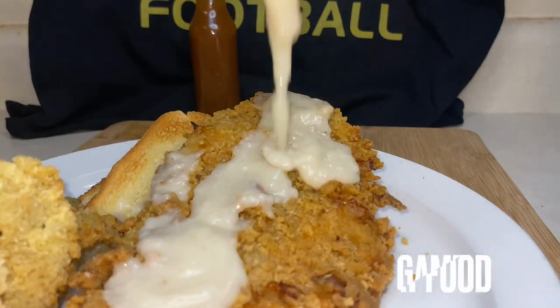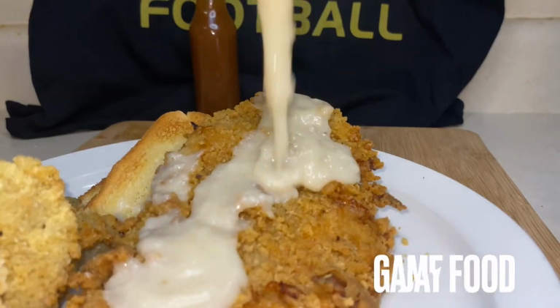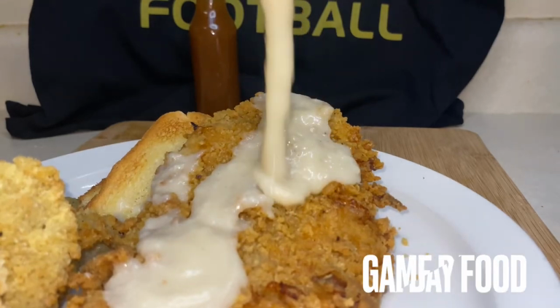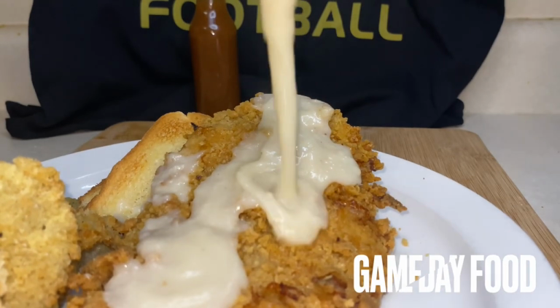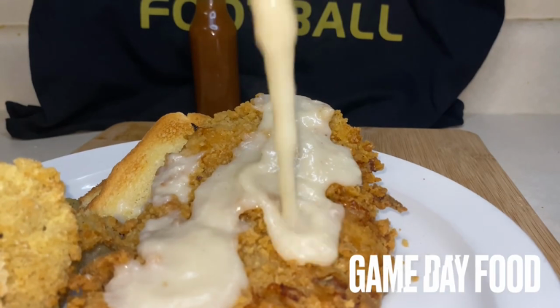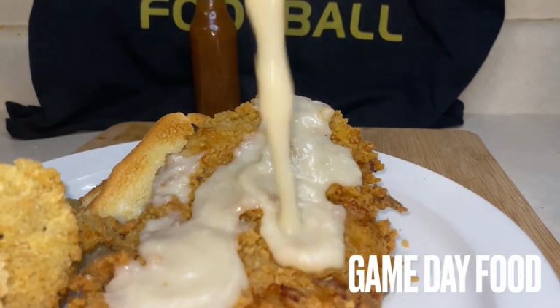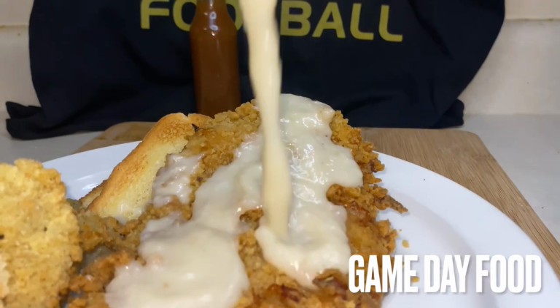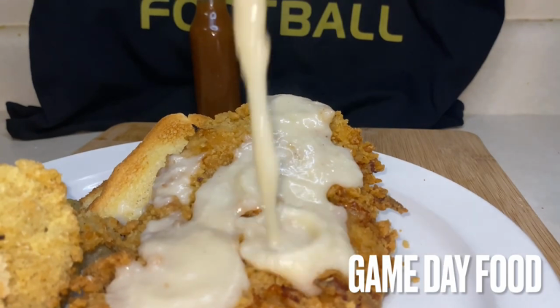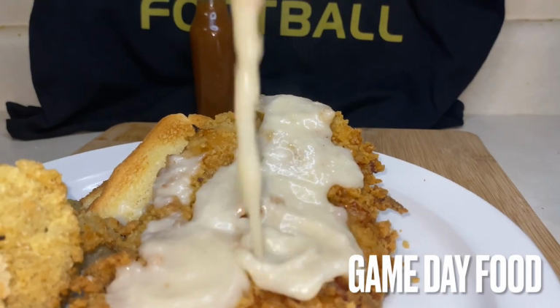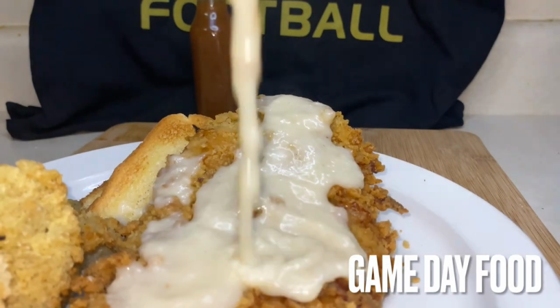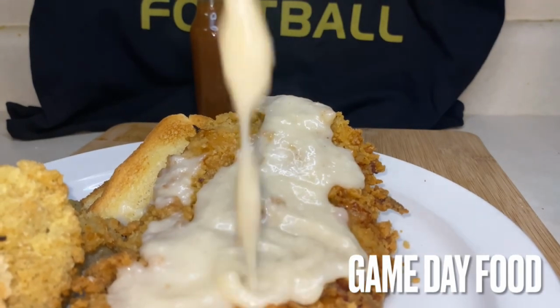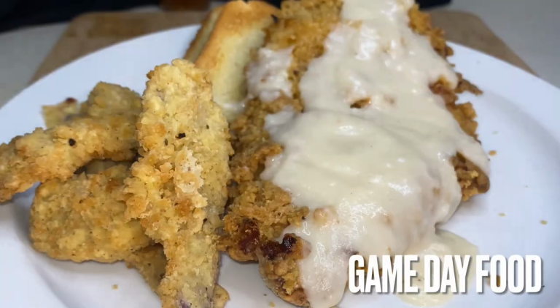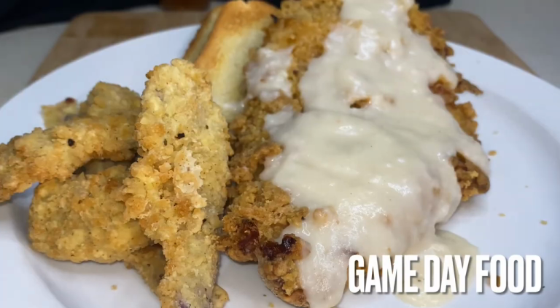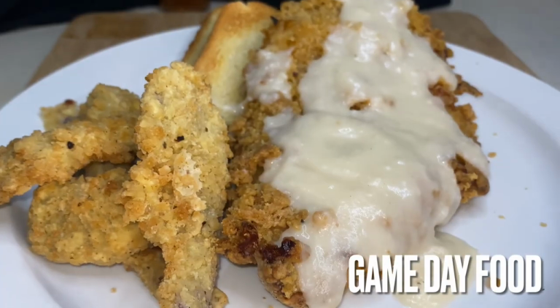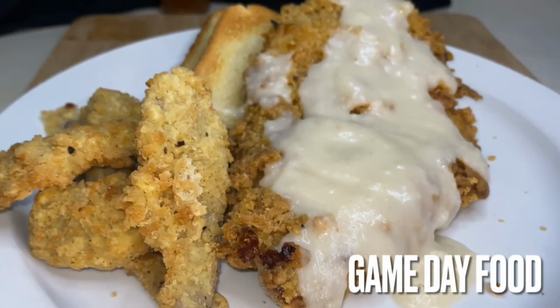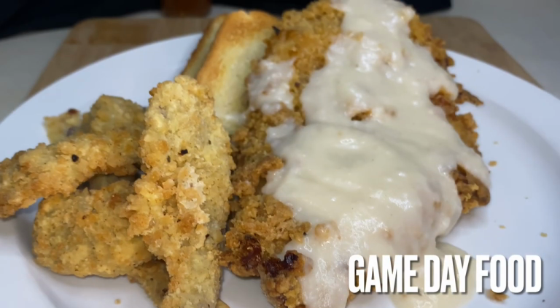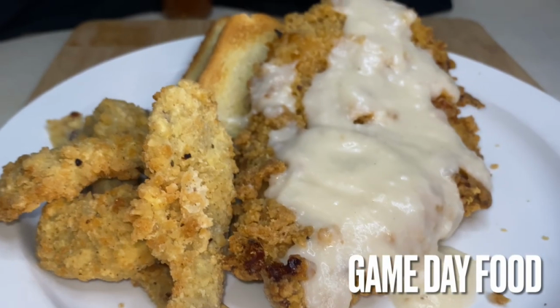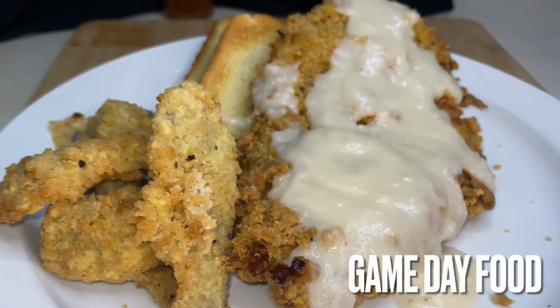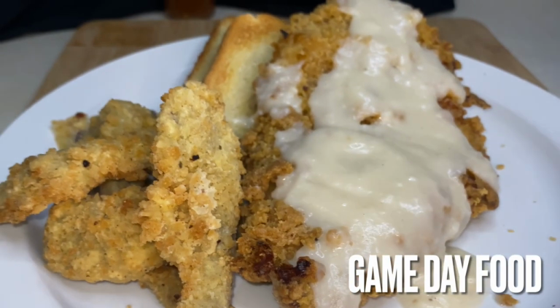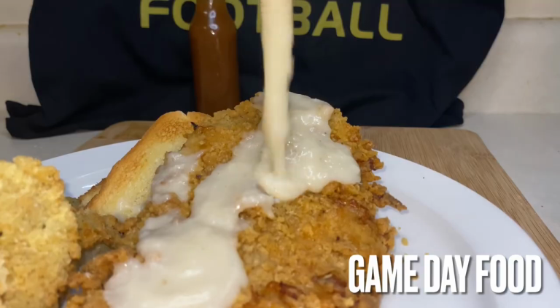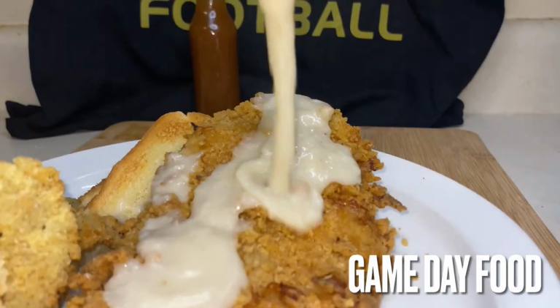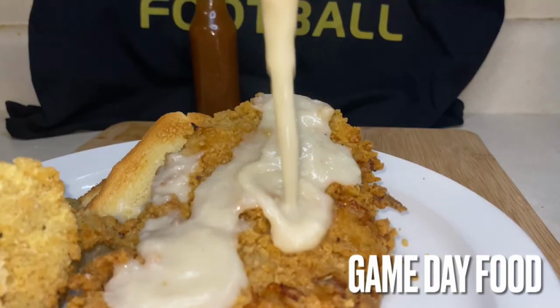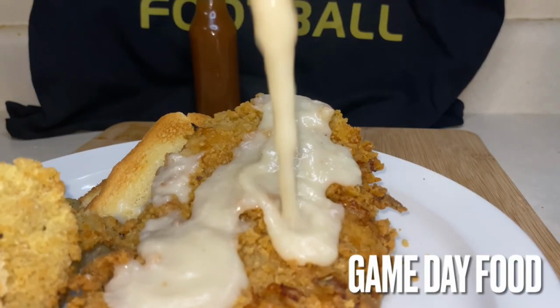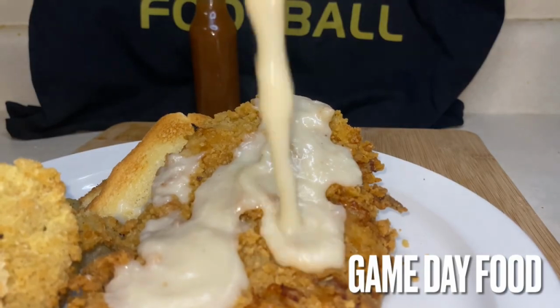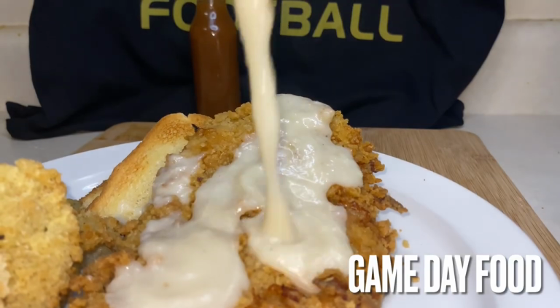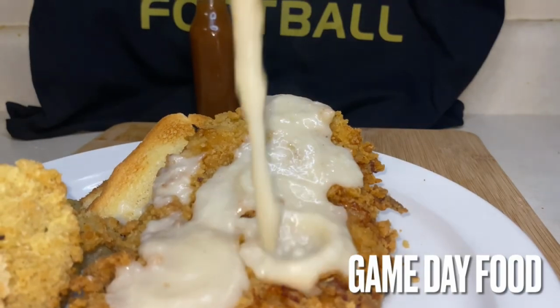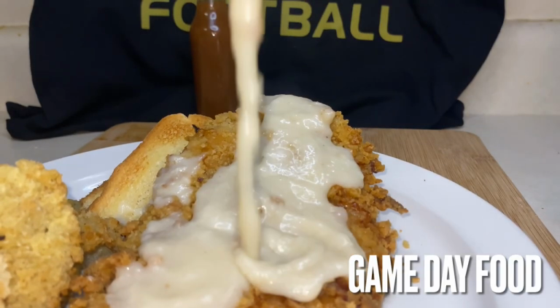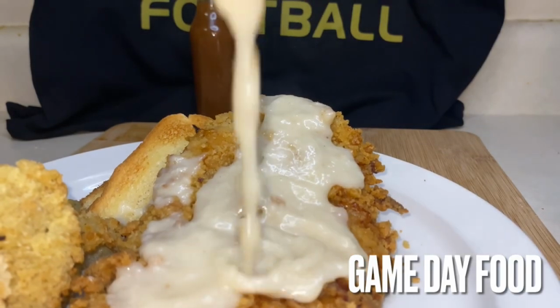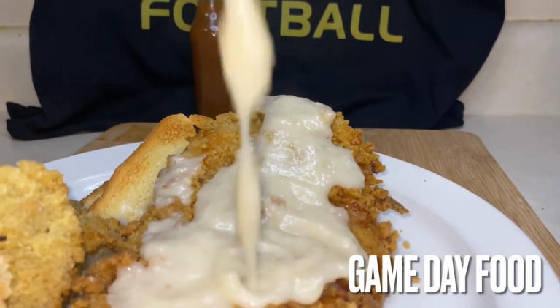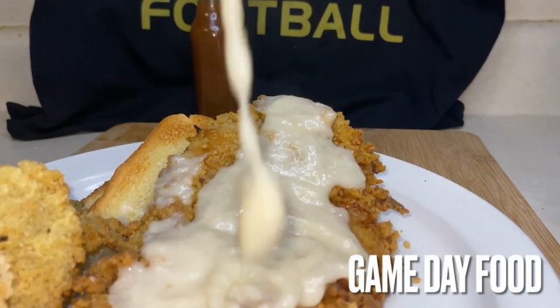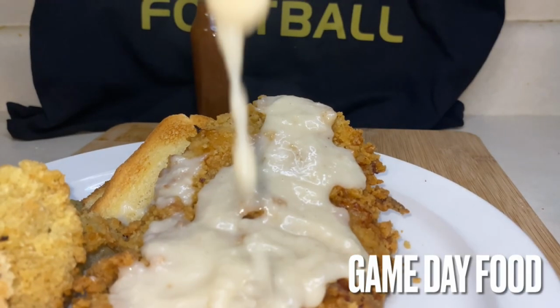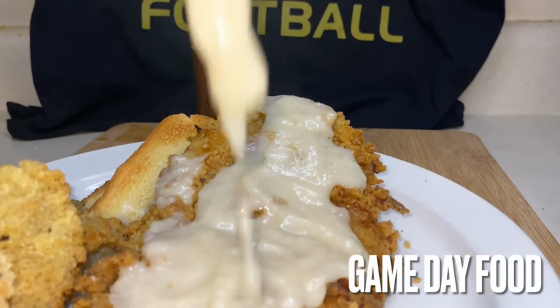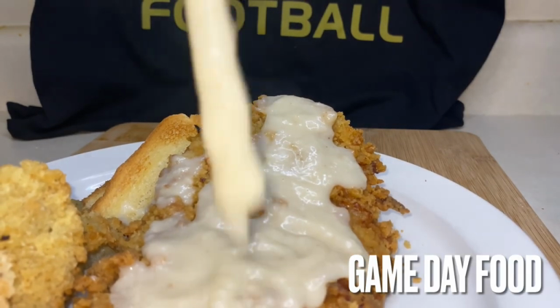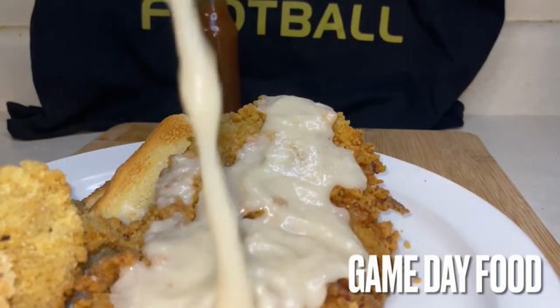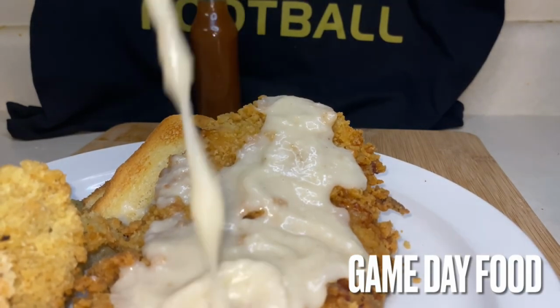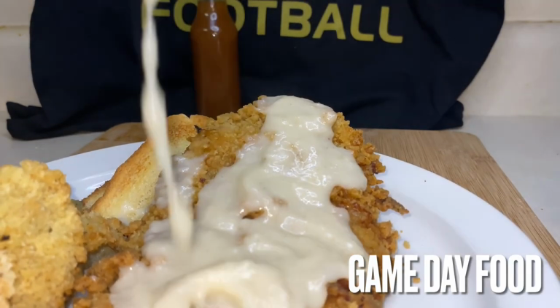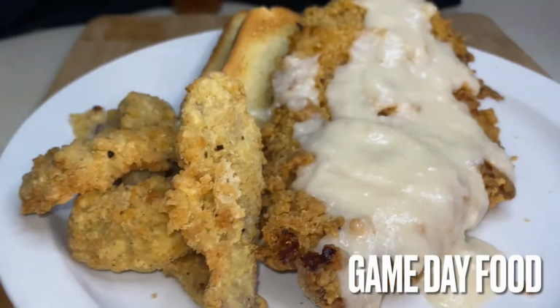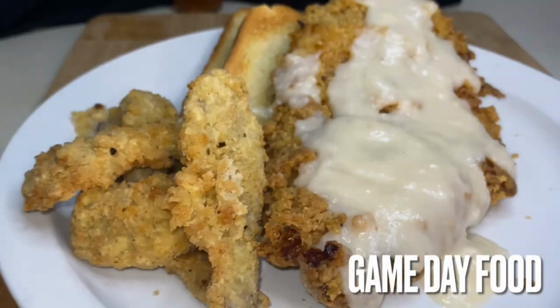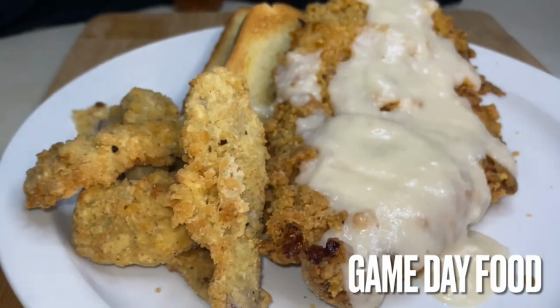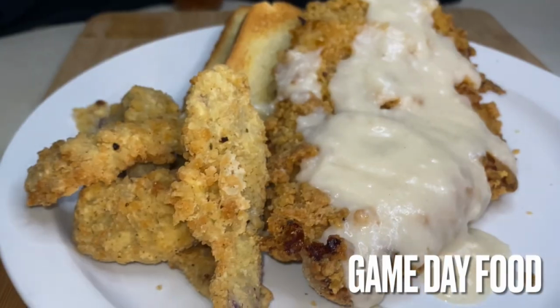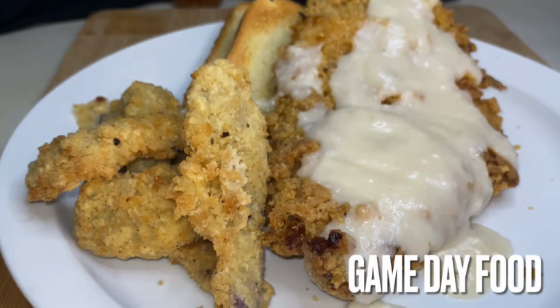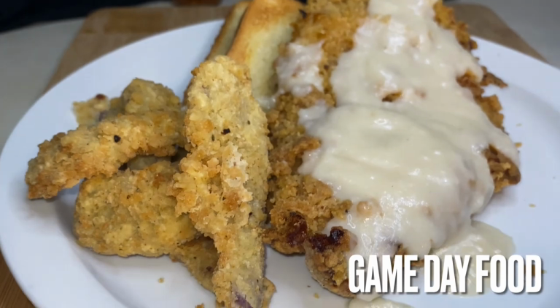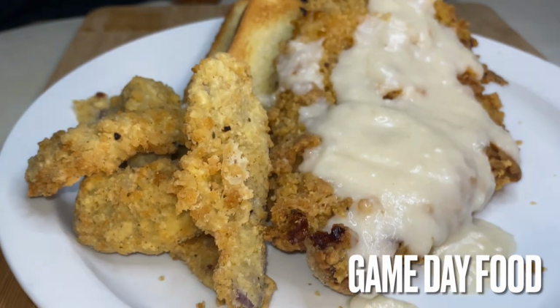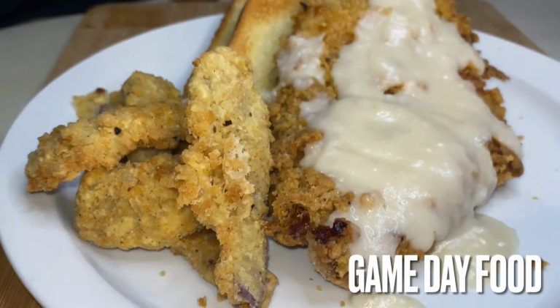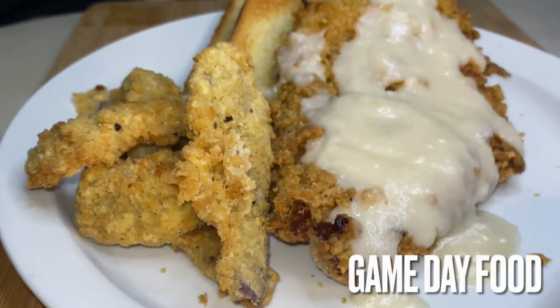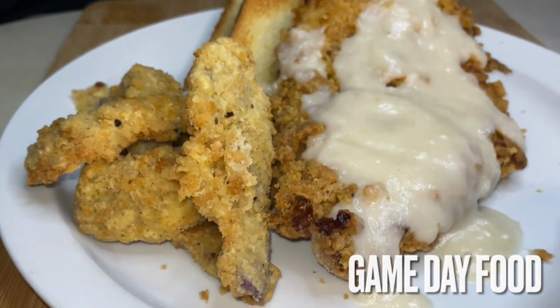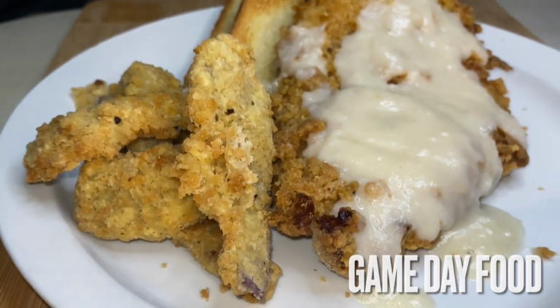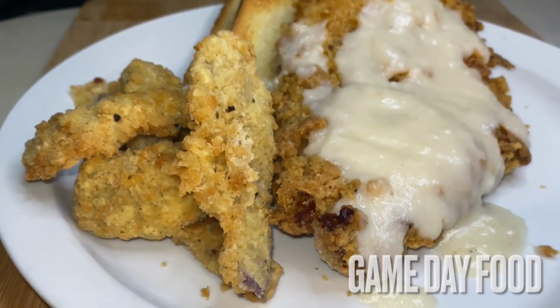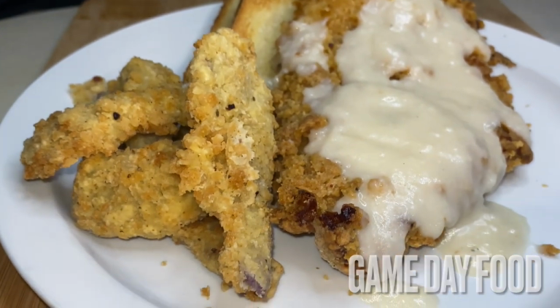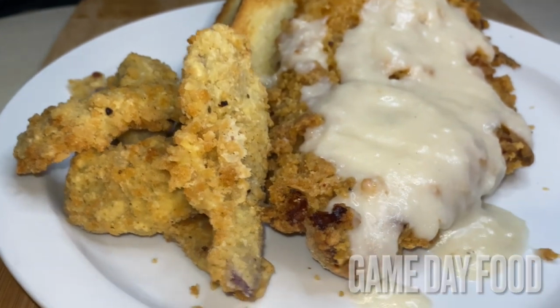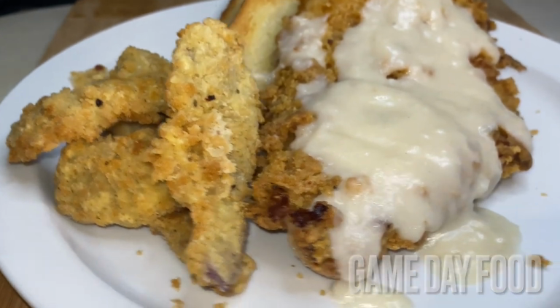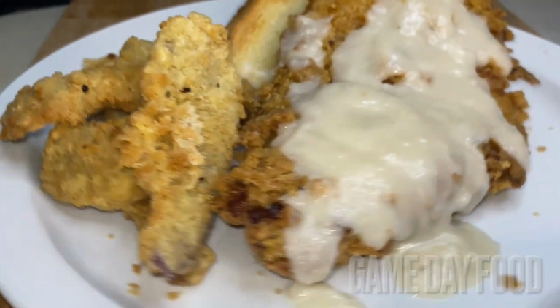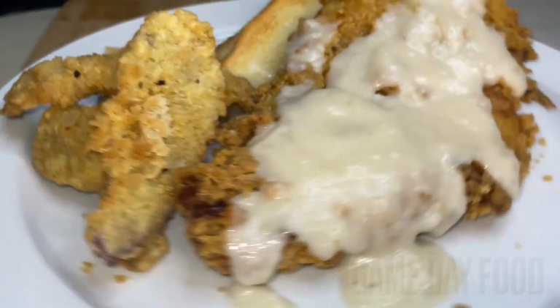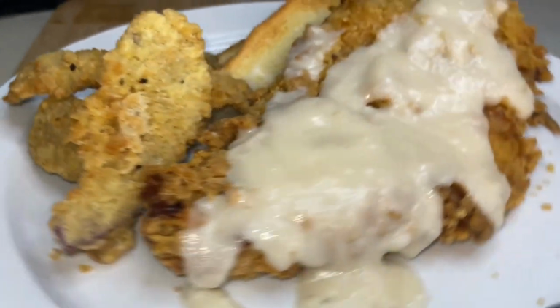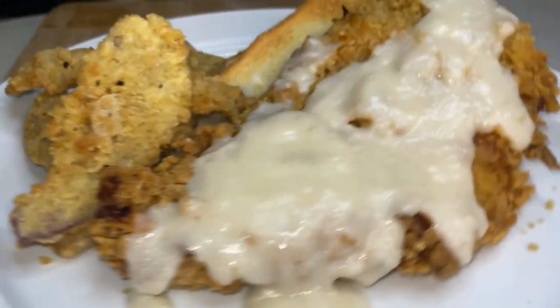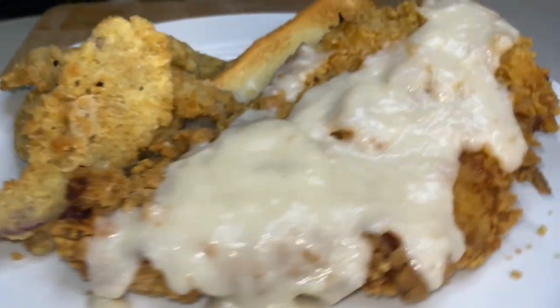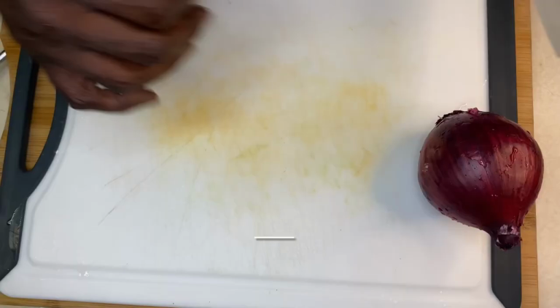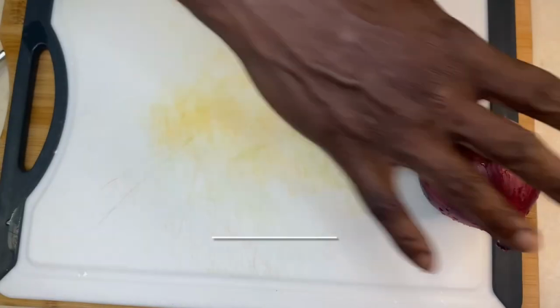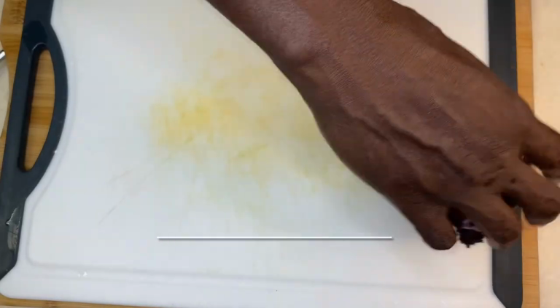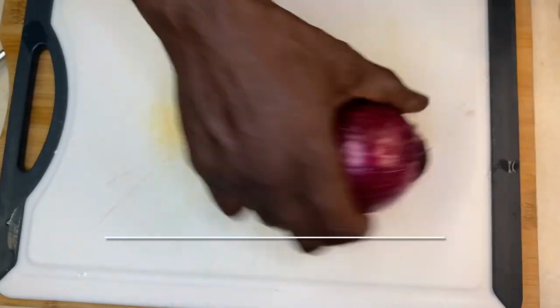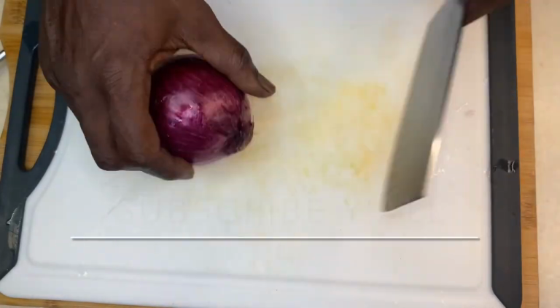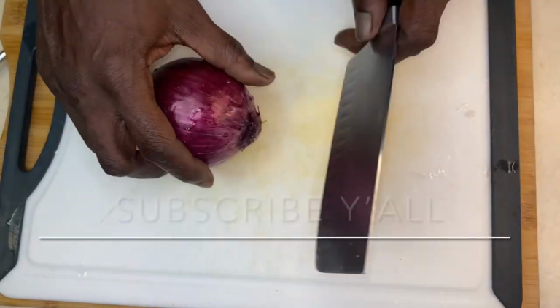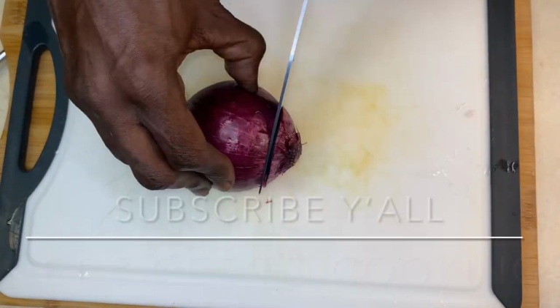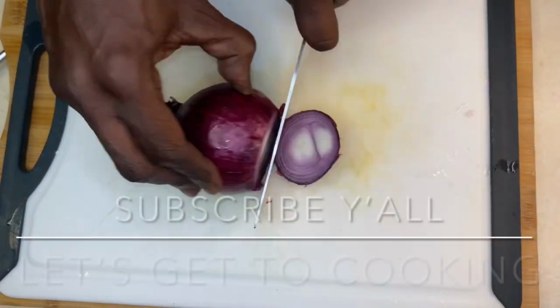Hey y'all and thank y'all for tuning in. Now if this is your first time, welcome. If you've been here before, welcome back. Now we're gonna get it going.